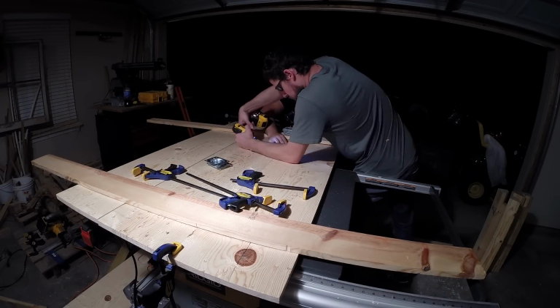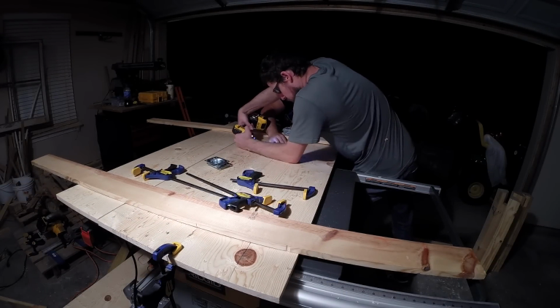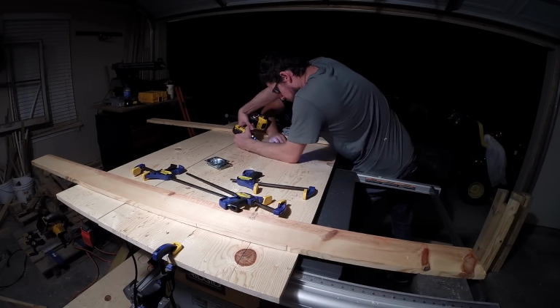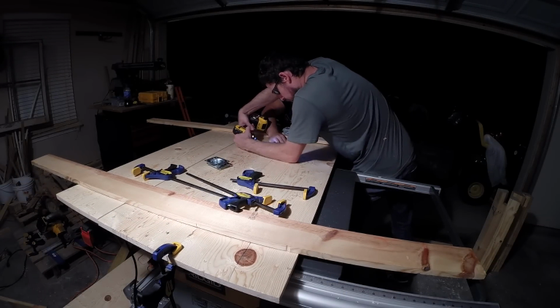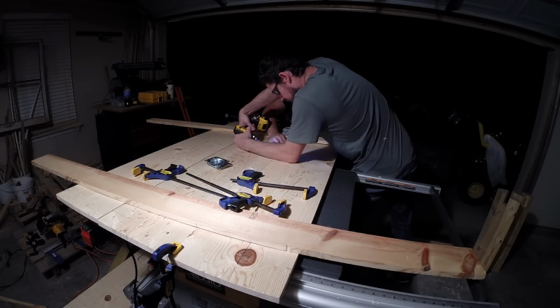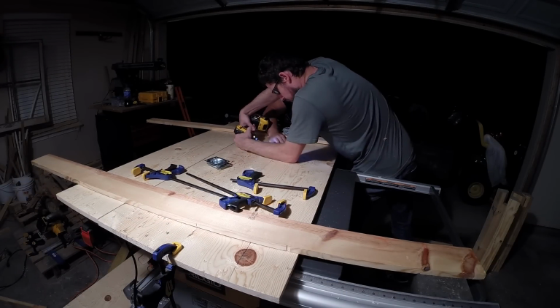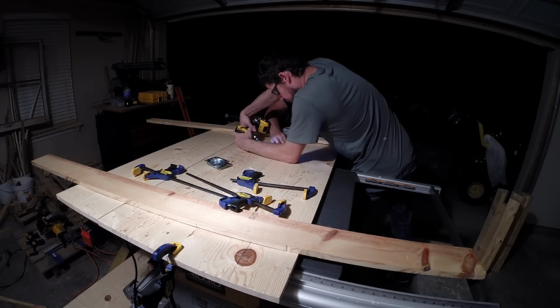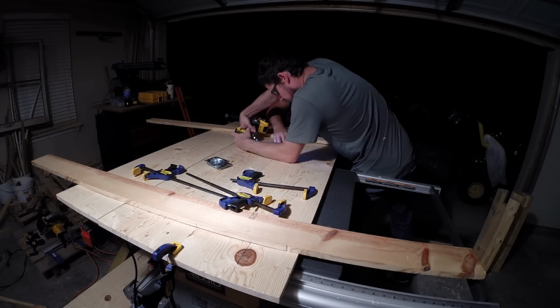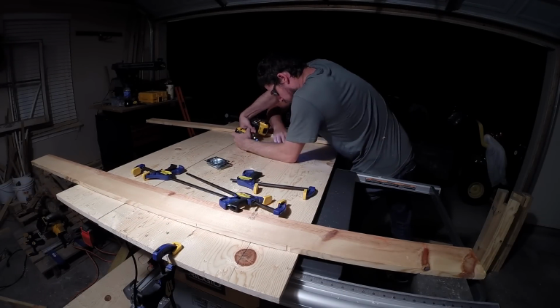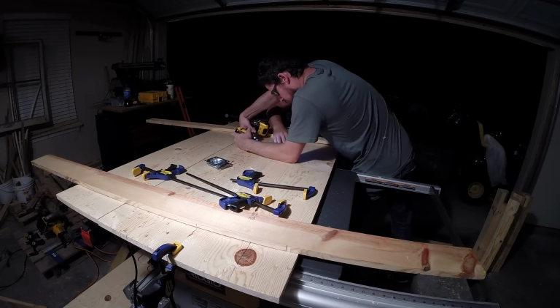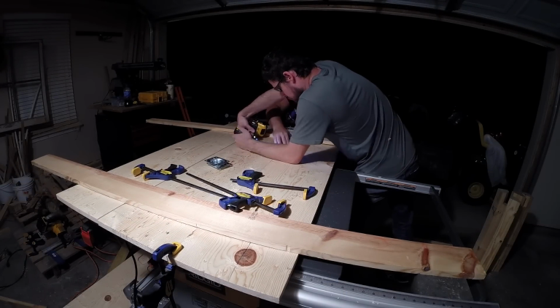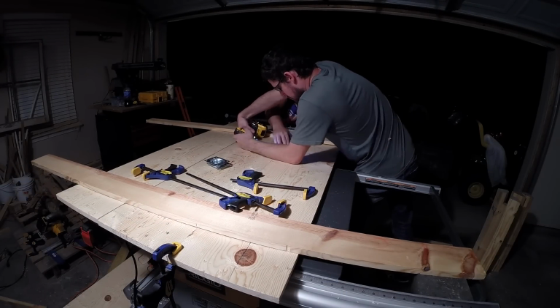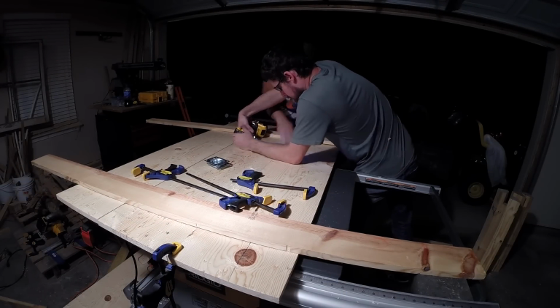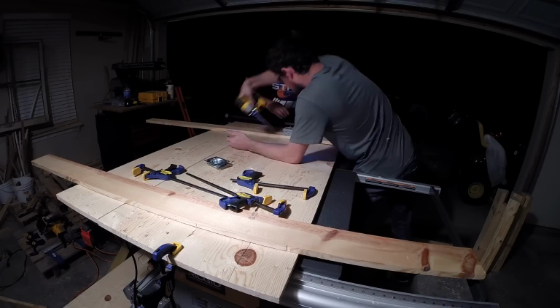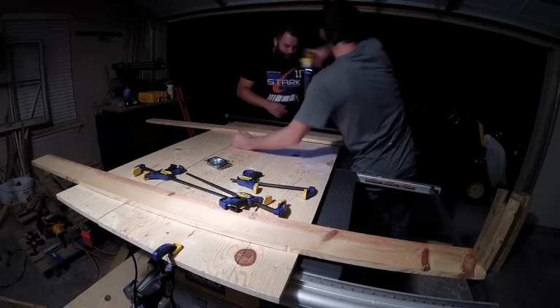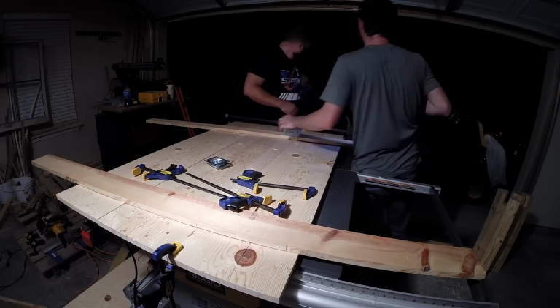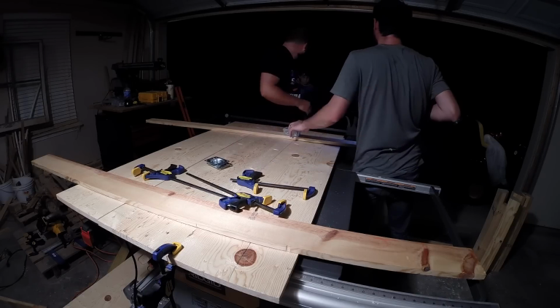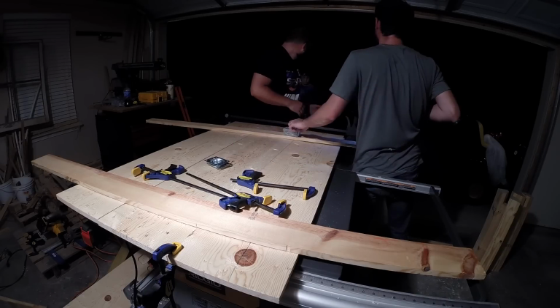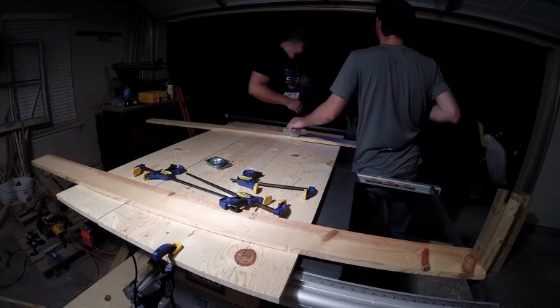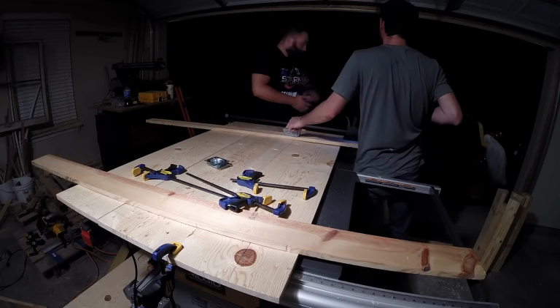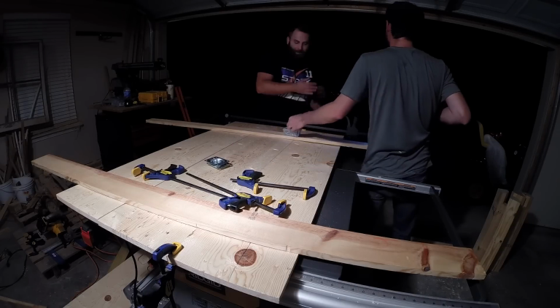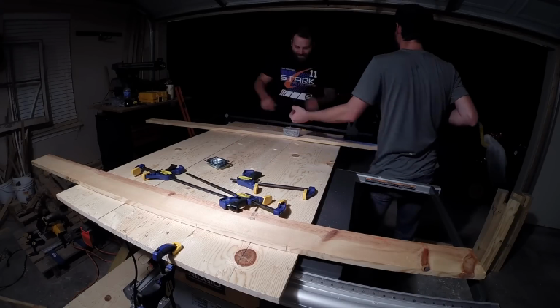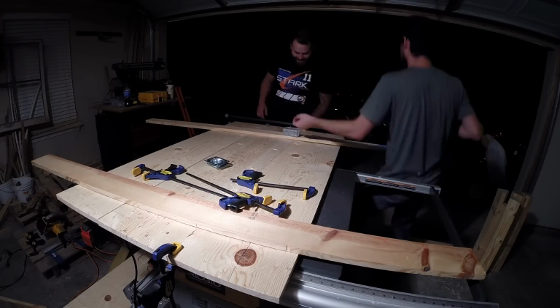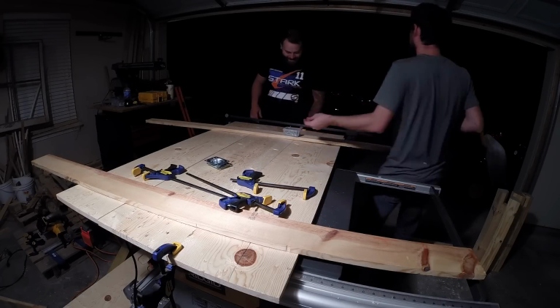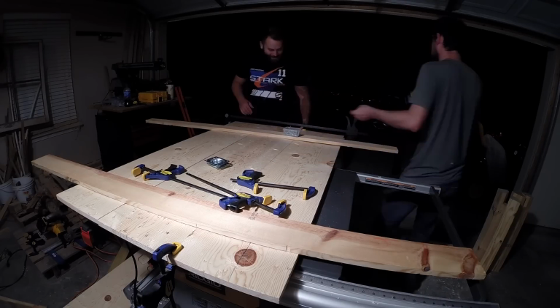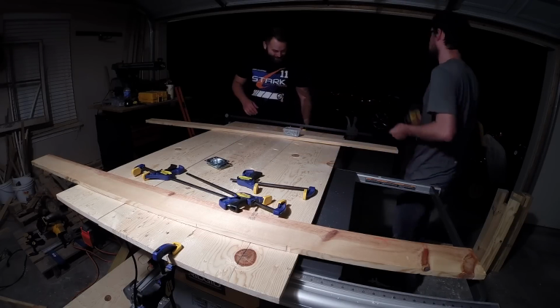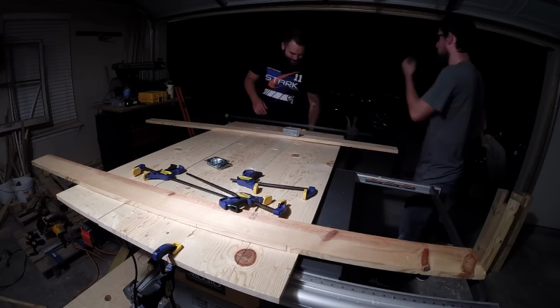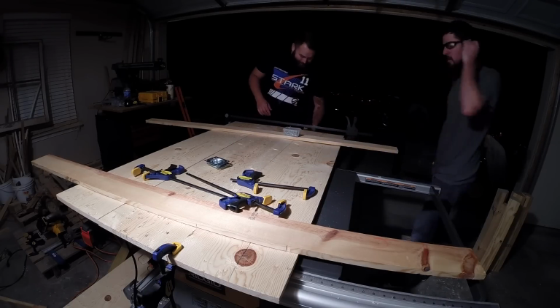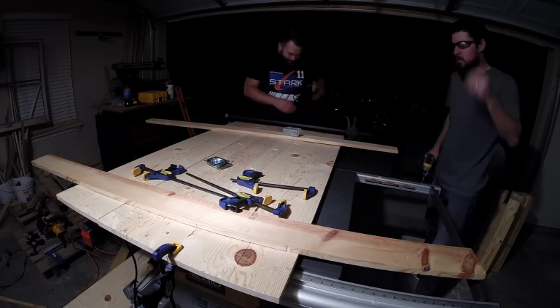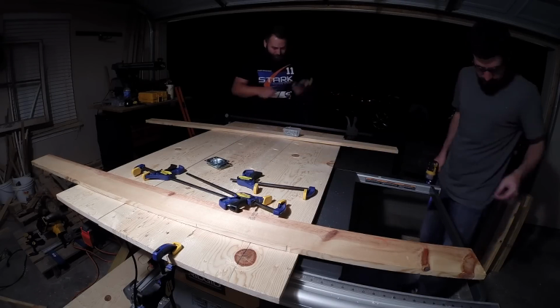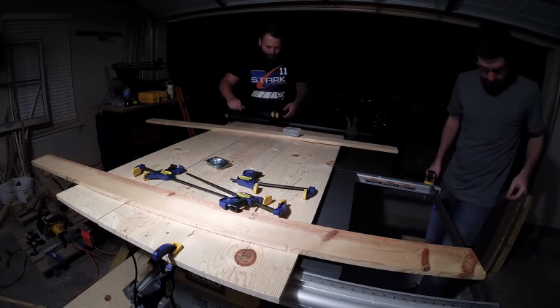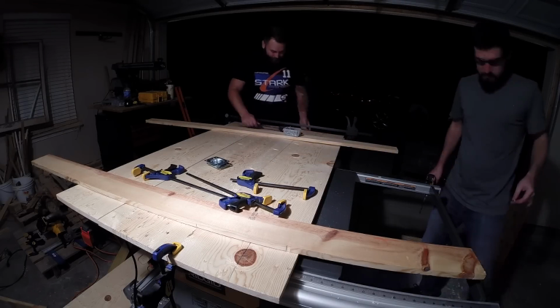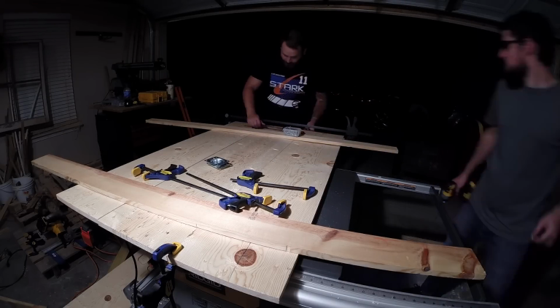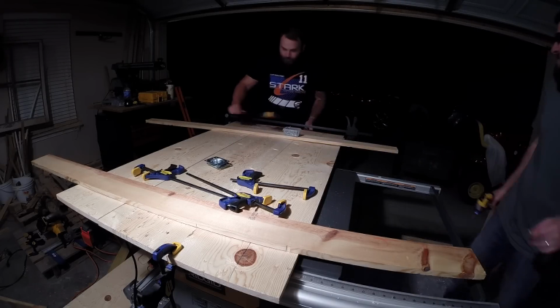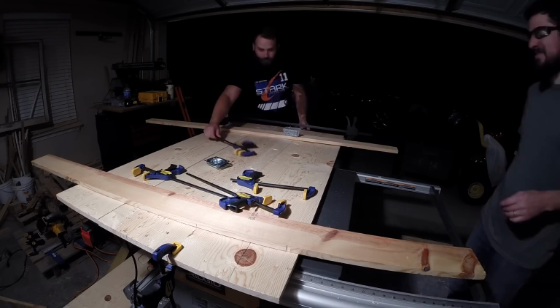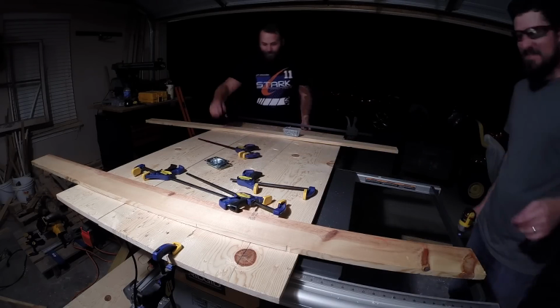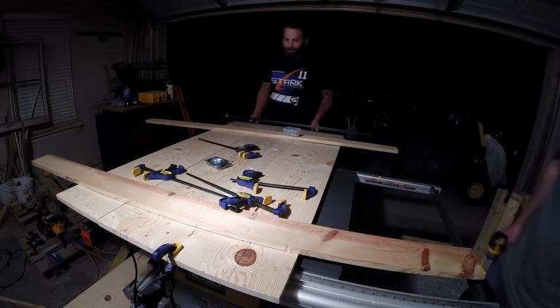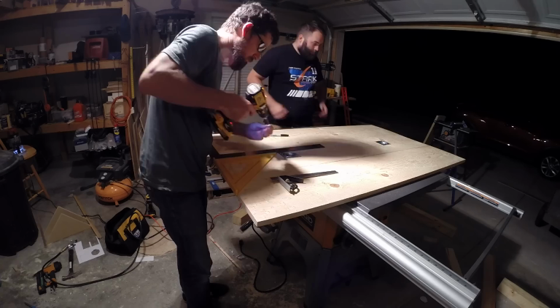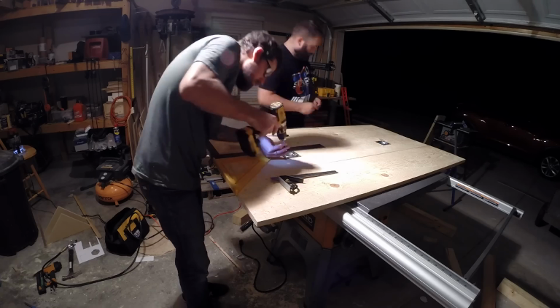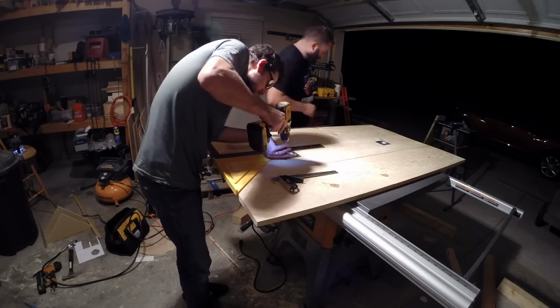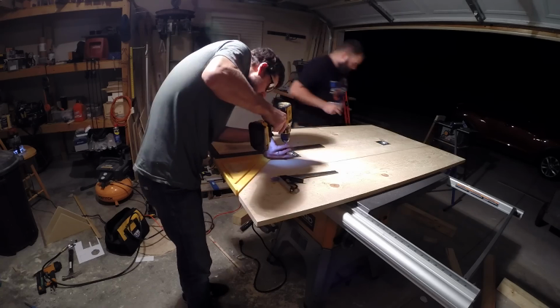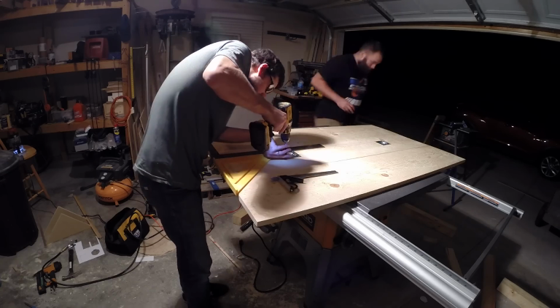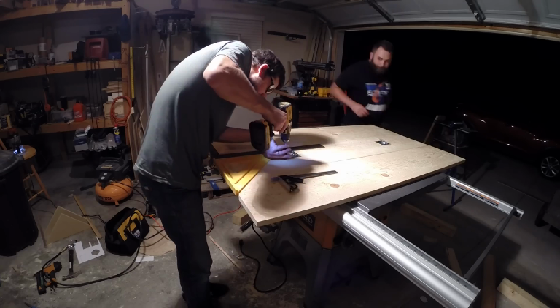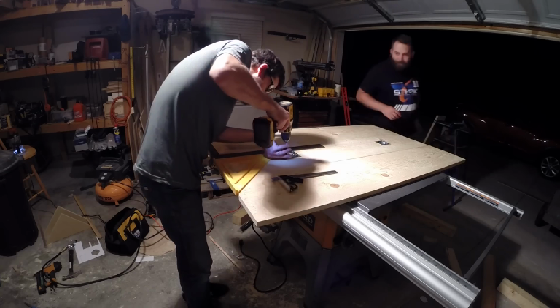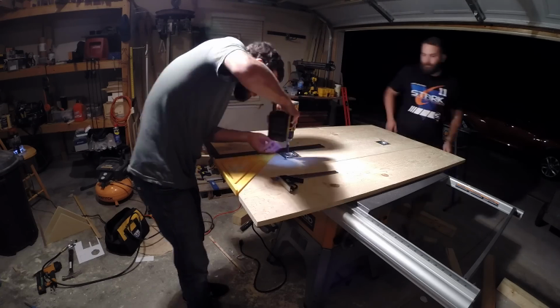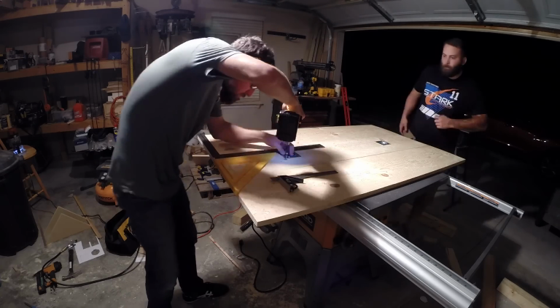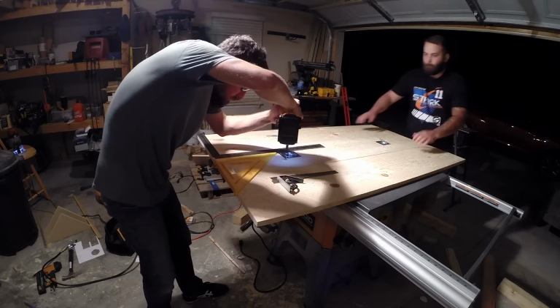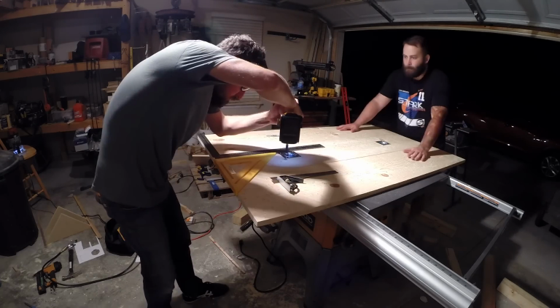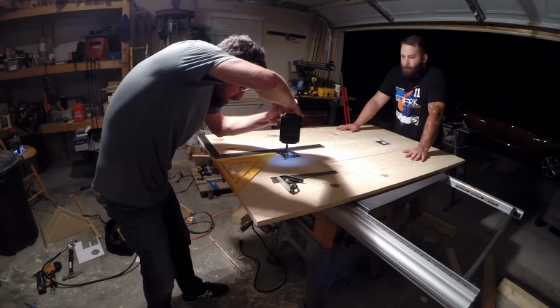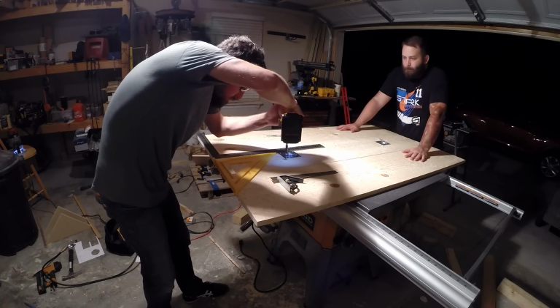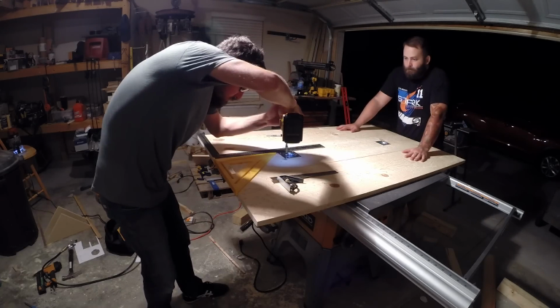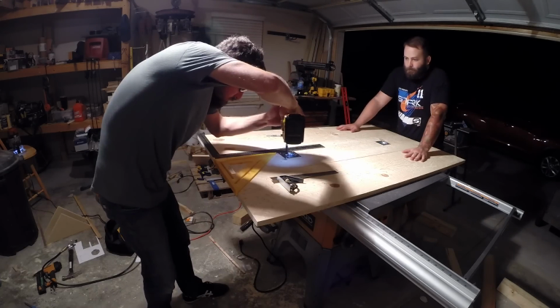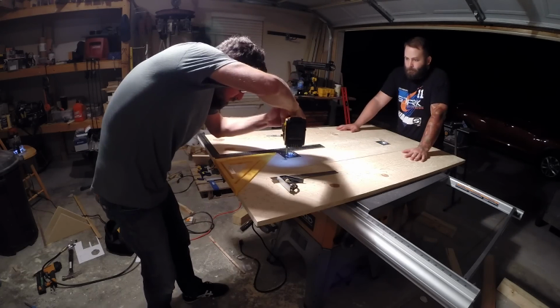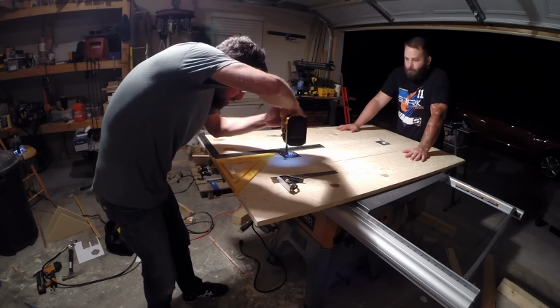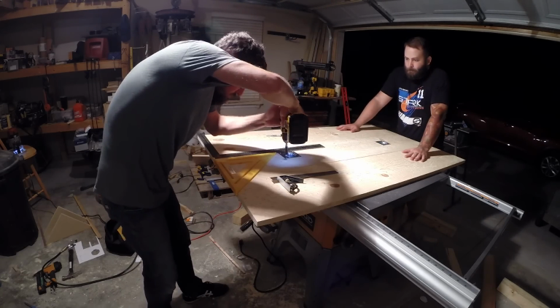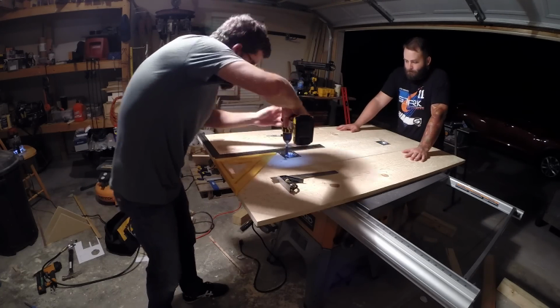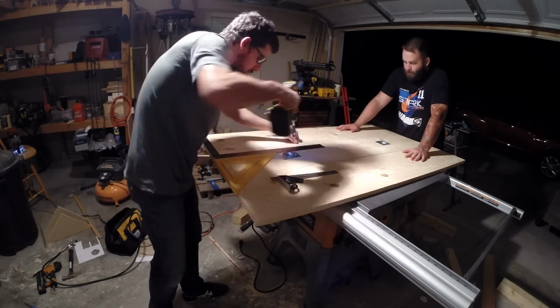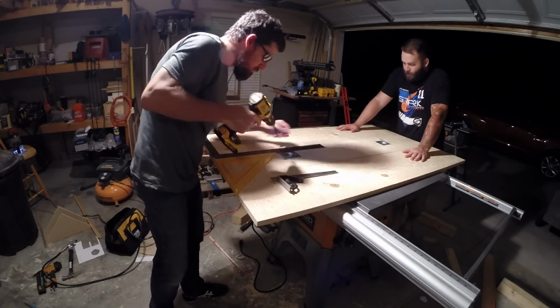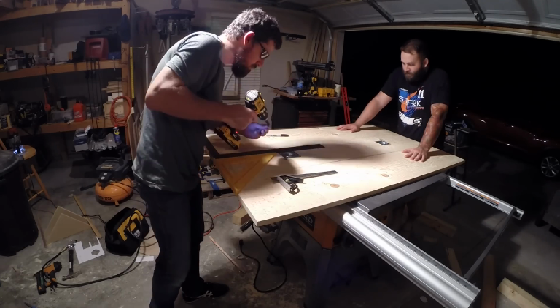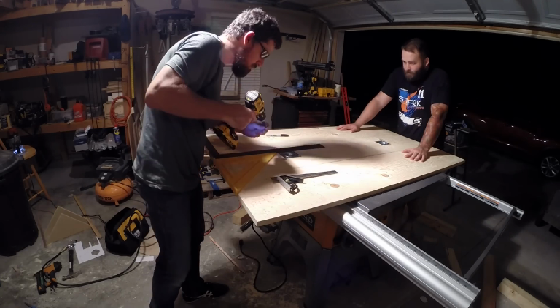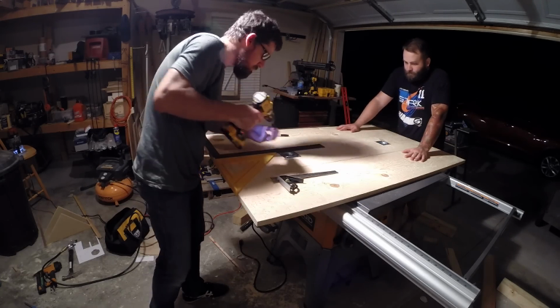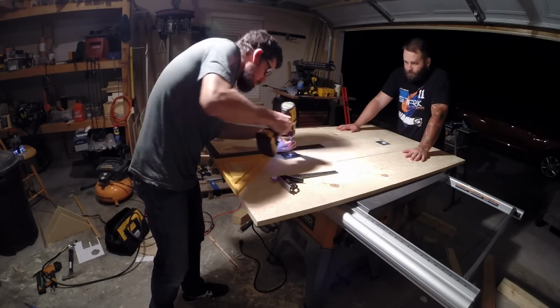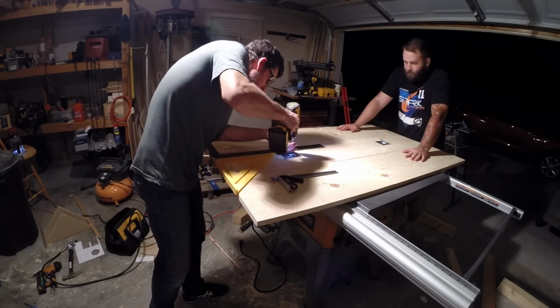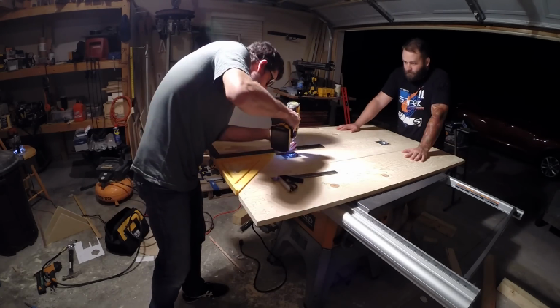We made the removable portion of the table top with 1x12s and joined them with pocket screws. Once the table top was put together, we flipped it over and mounted the handles.